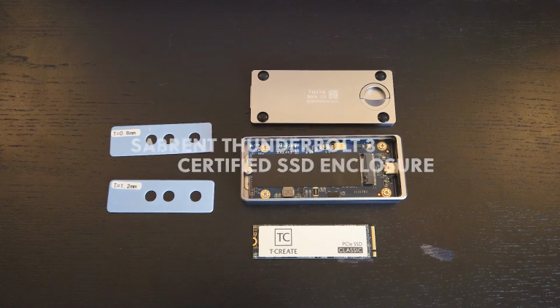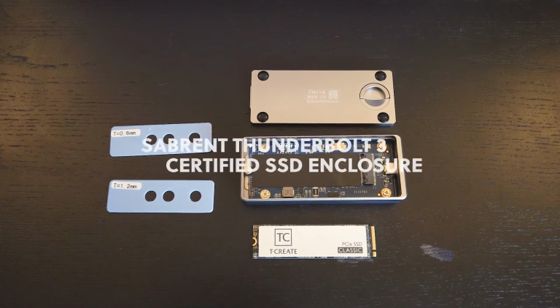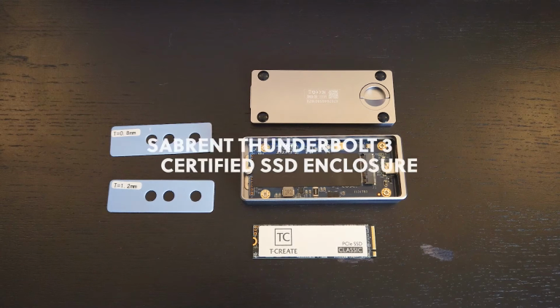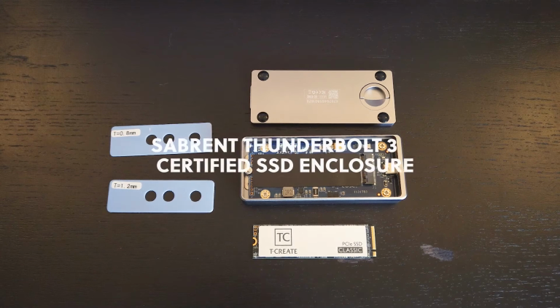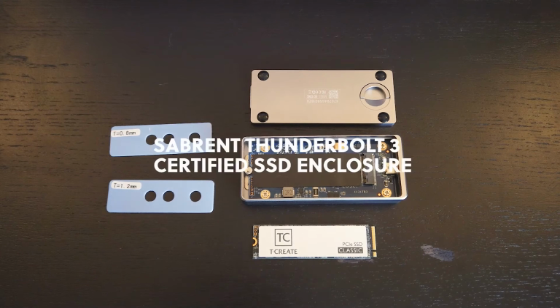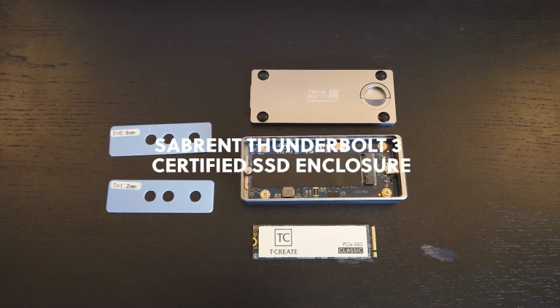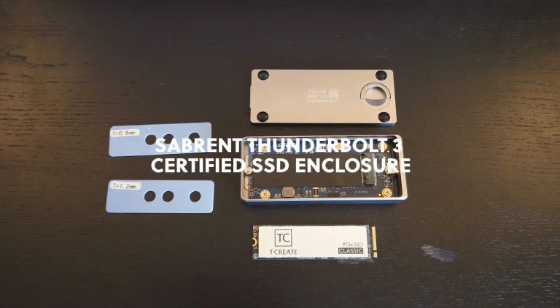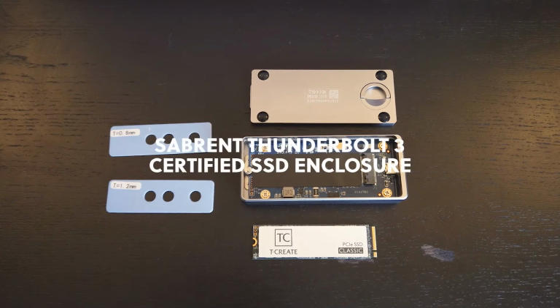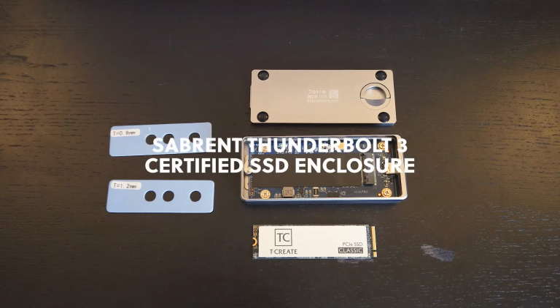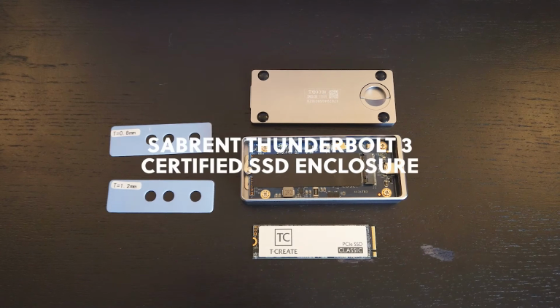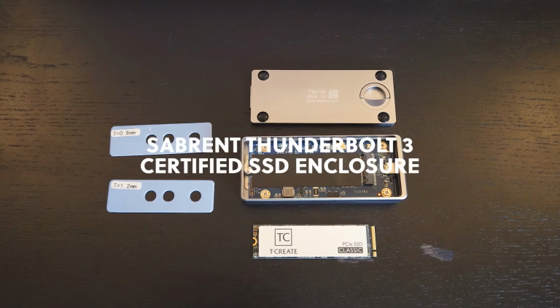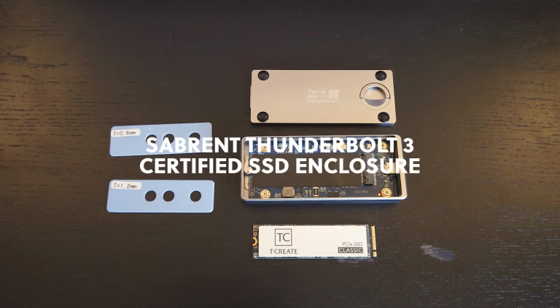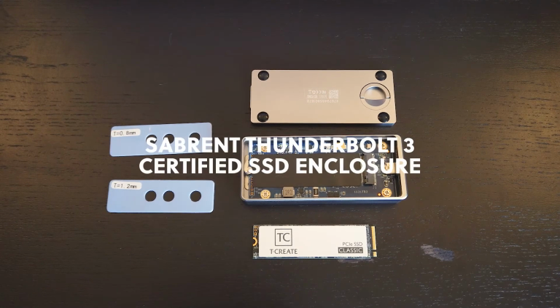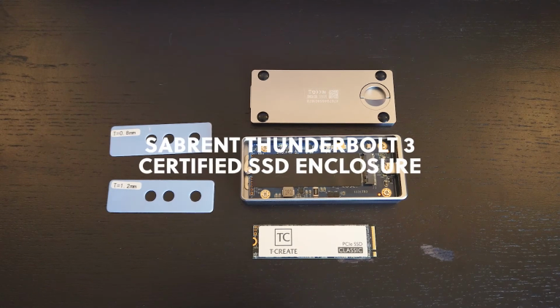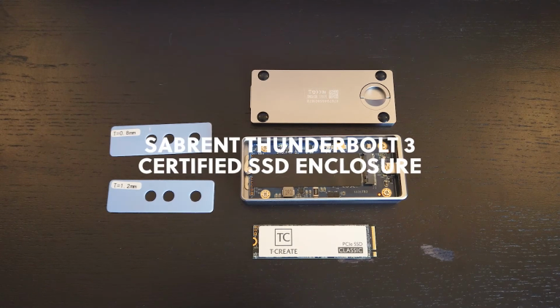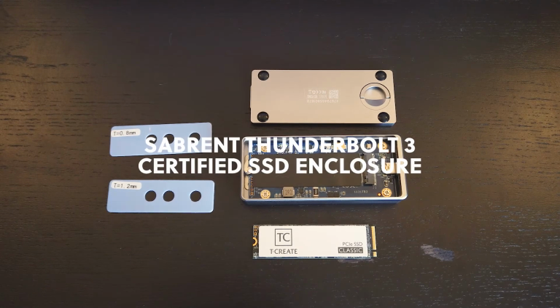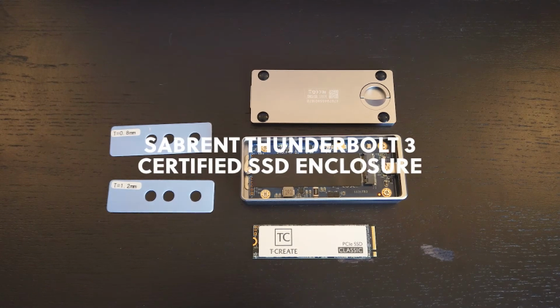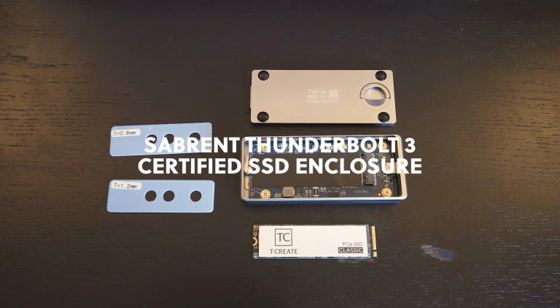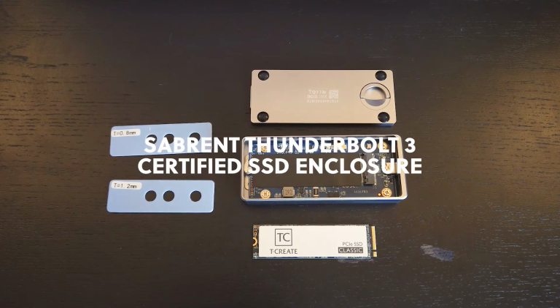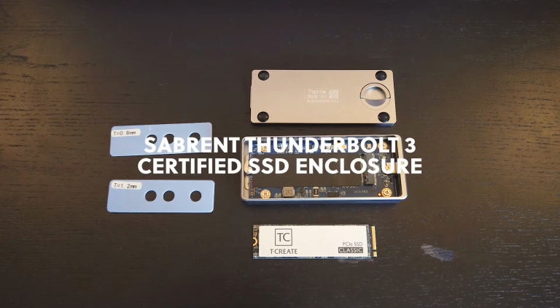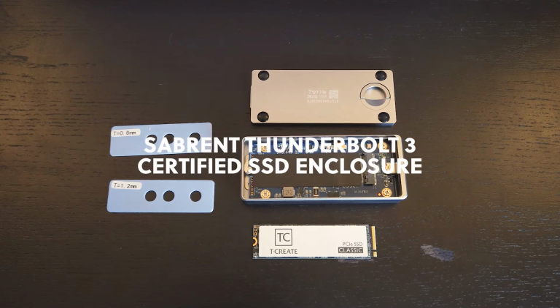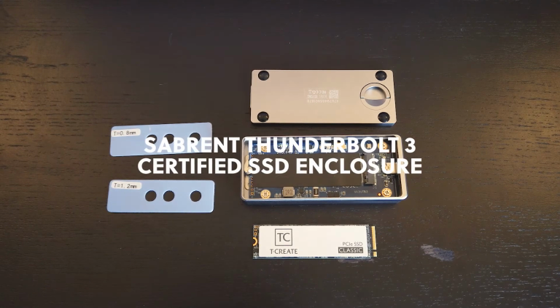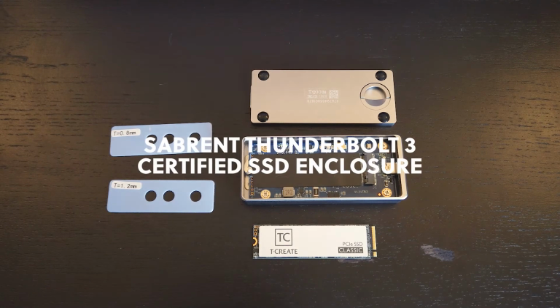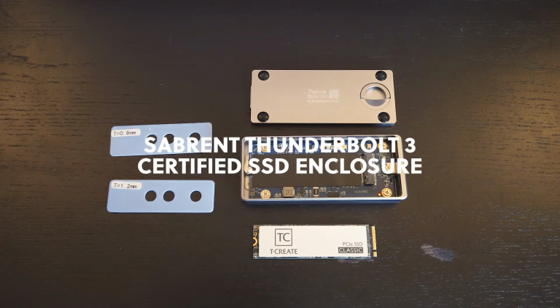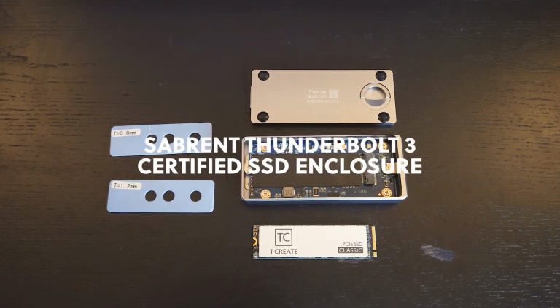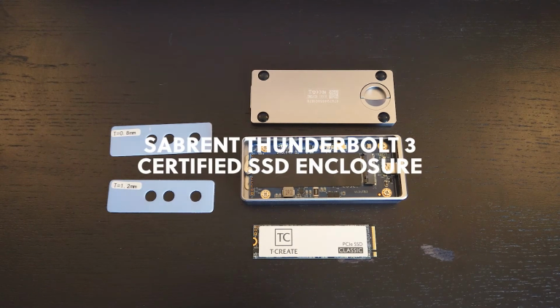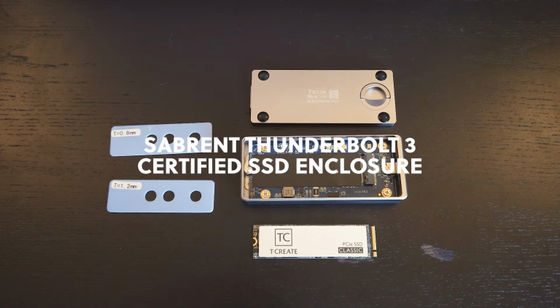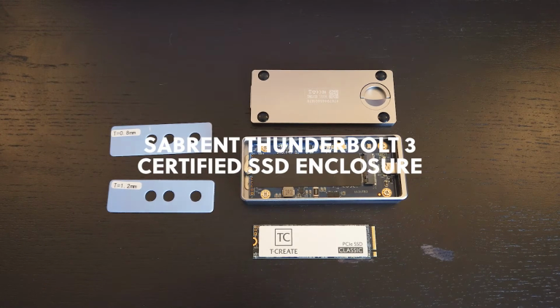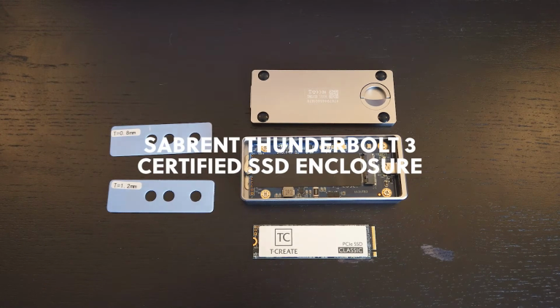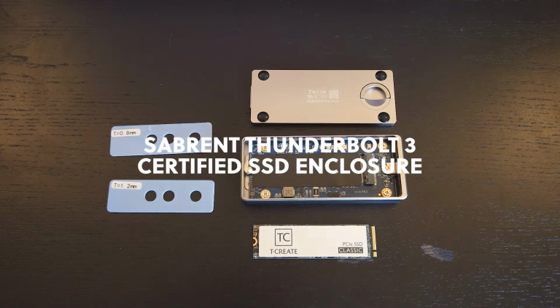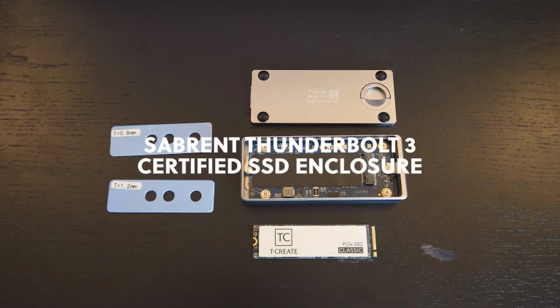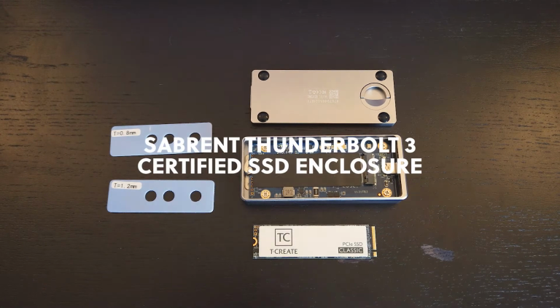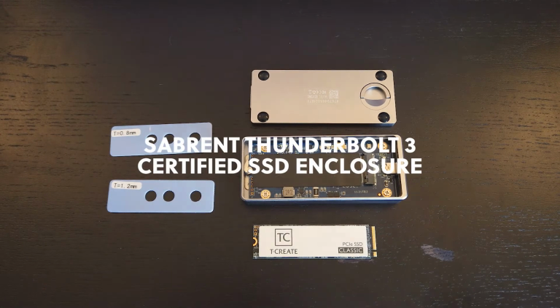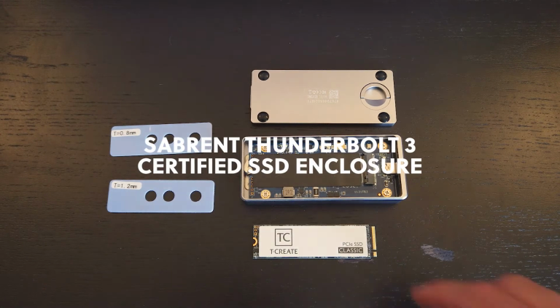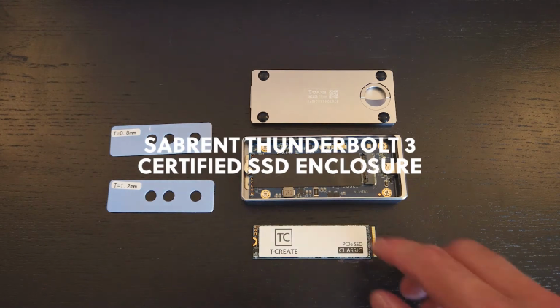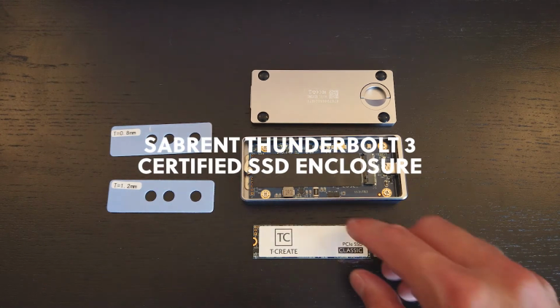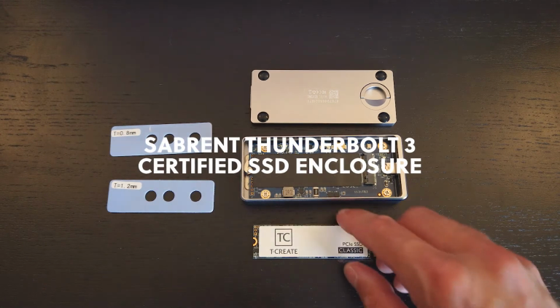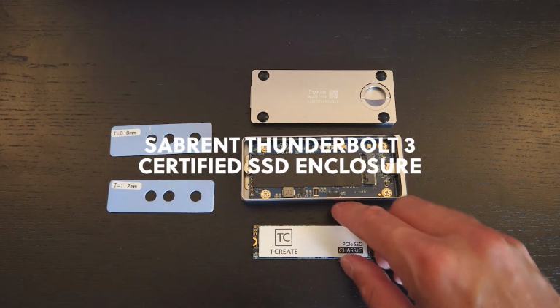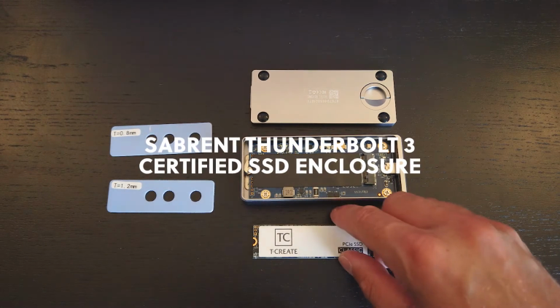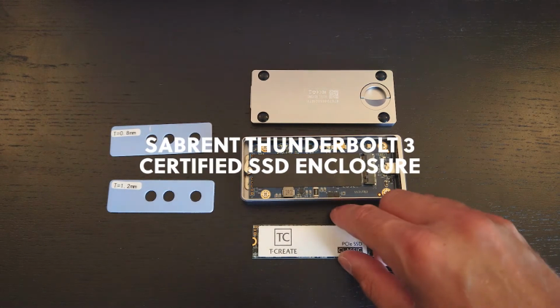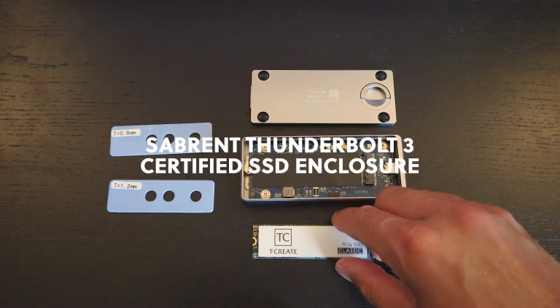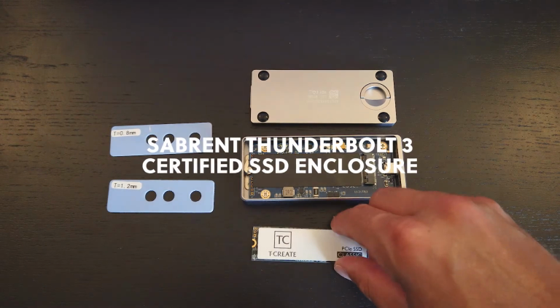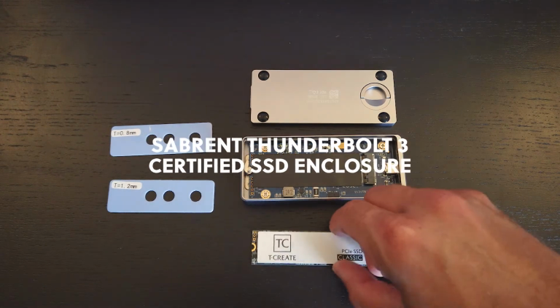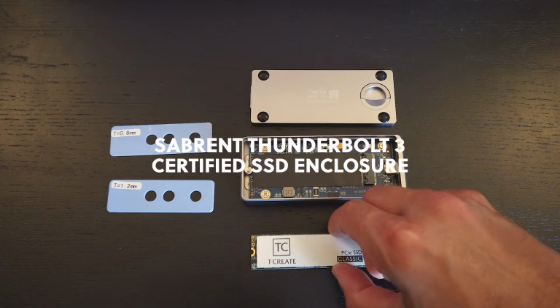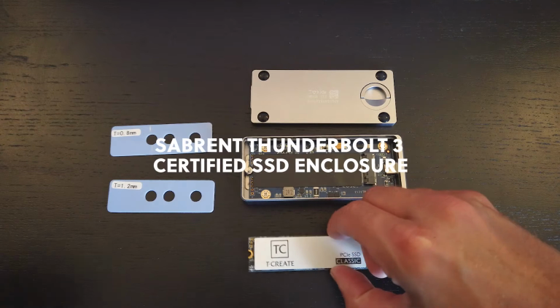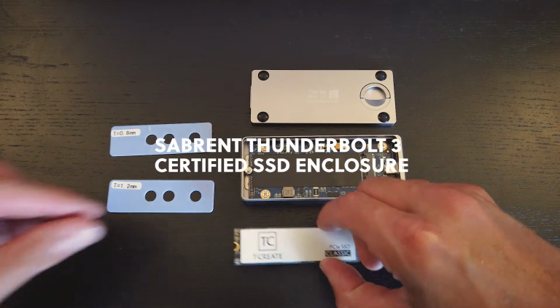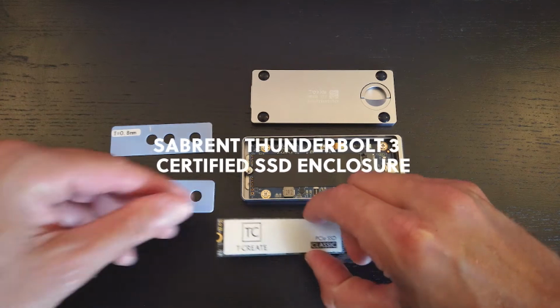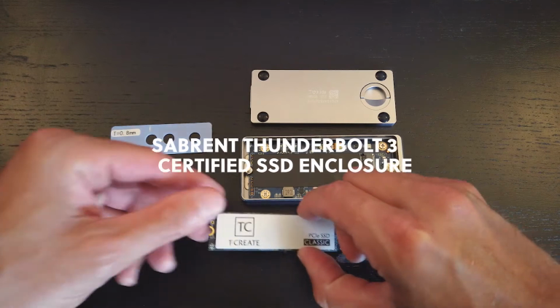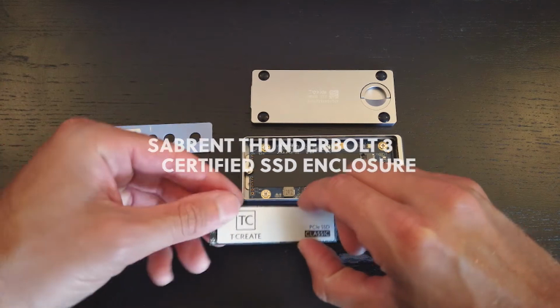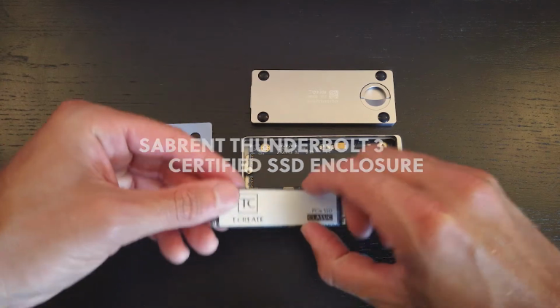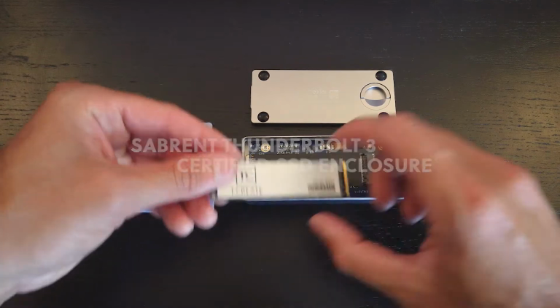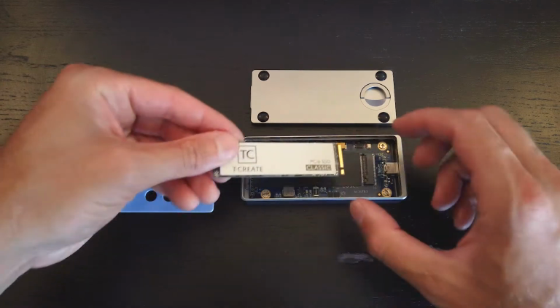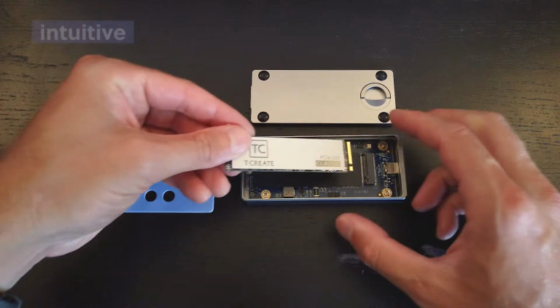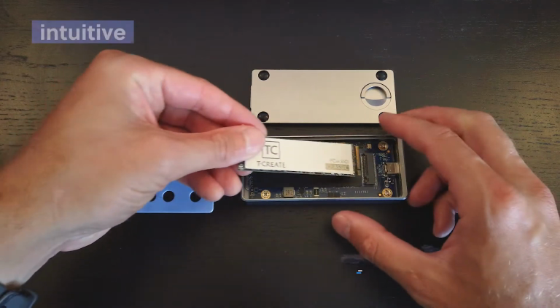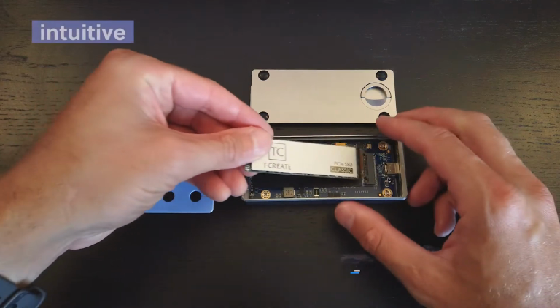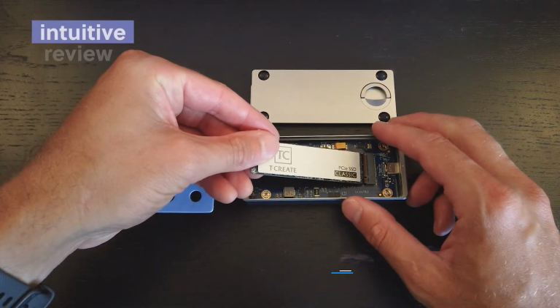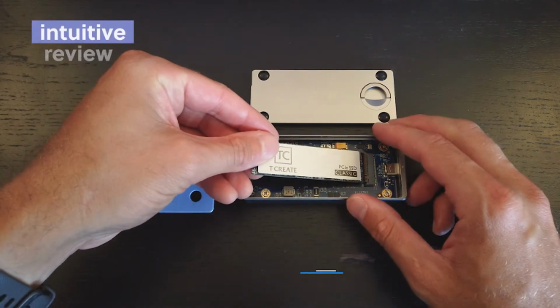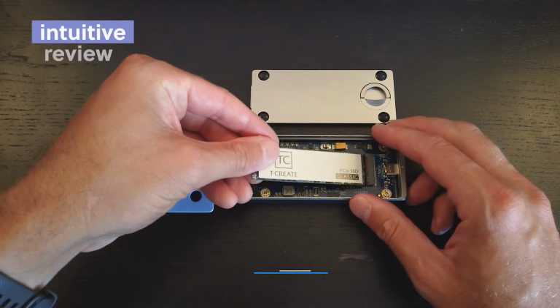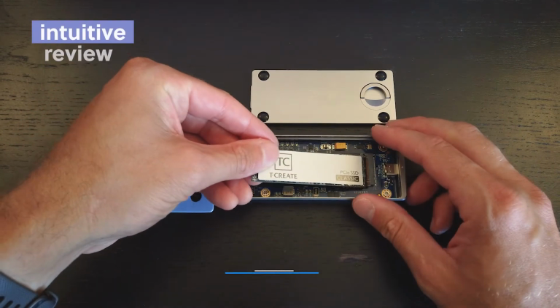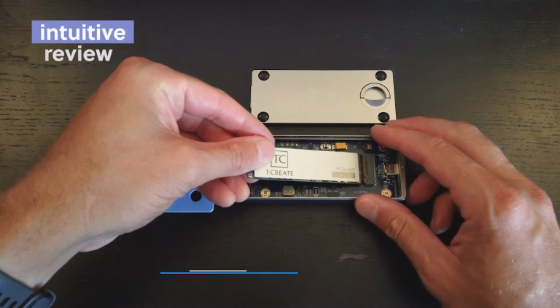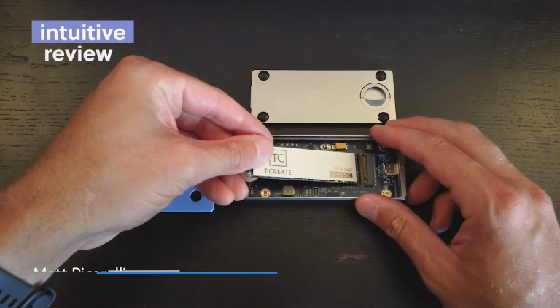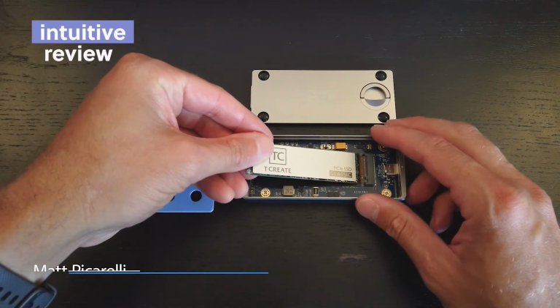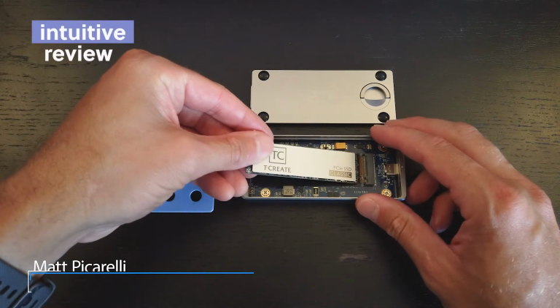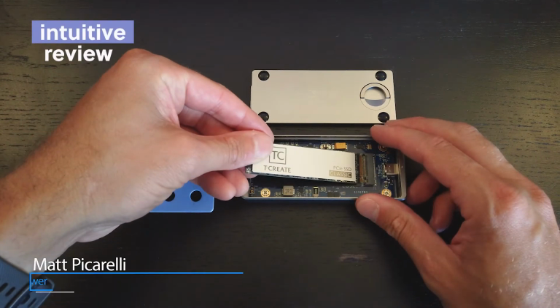We have the Sabrent 3 SSD tool-free enclosure. I'm going to install the SSD drive right now and show you how easy it is to do.